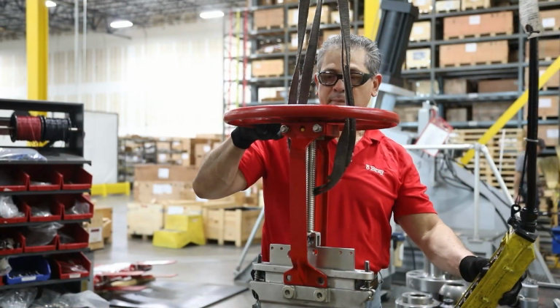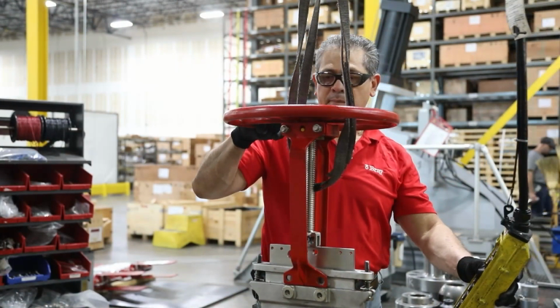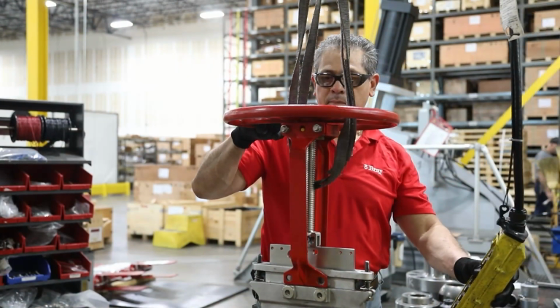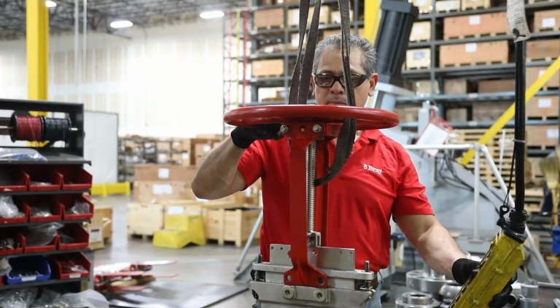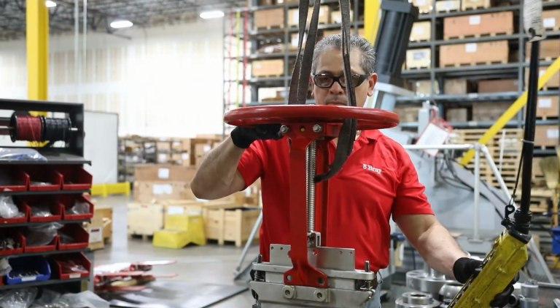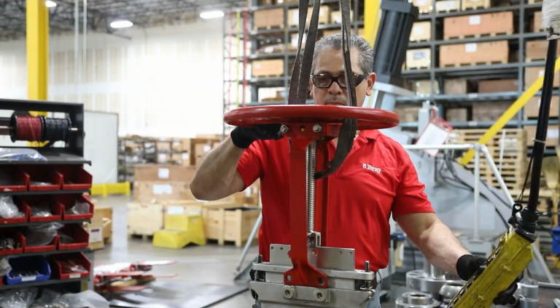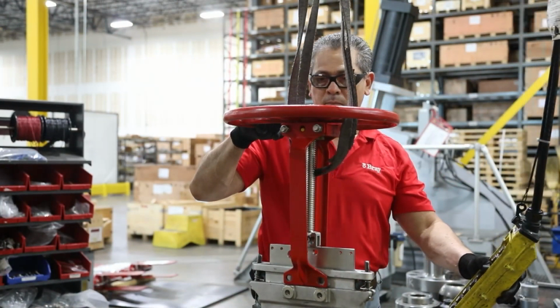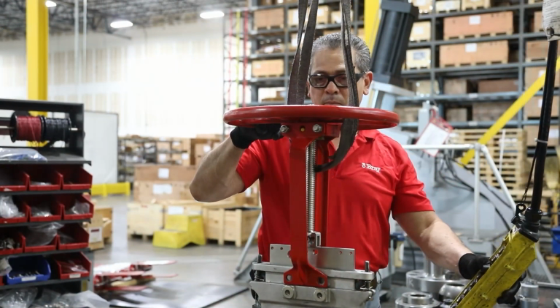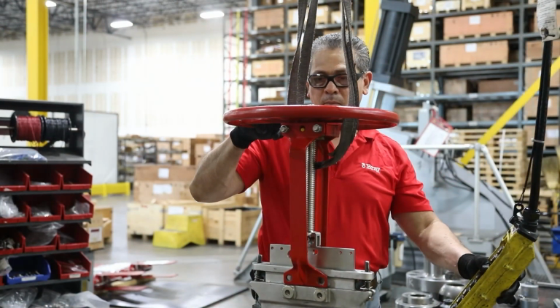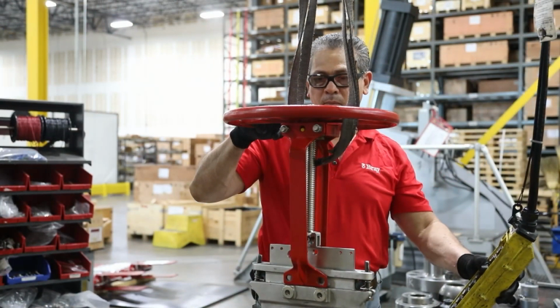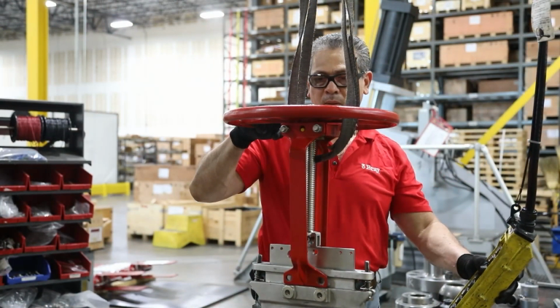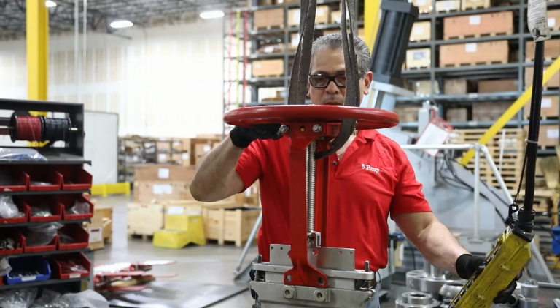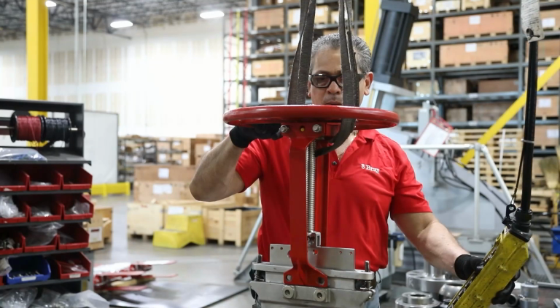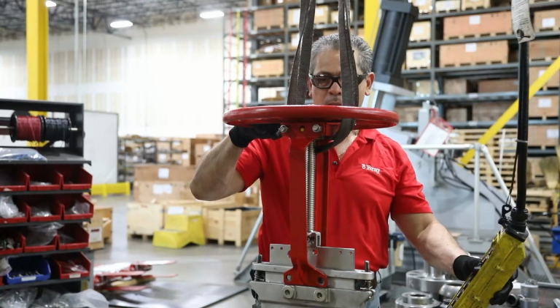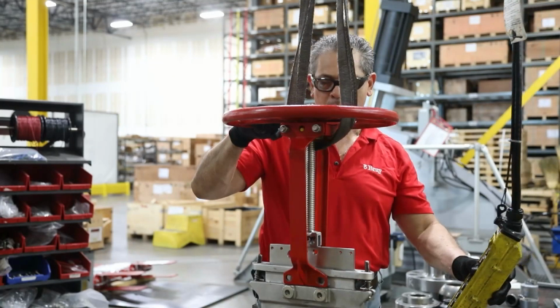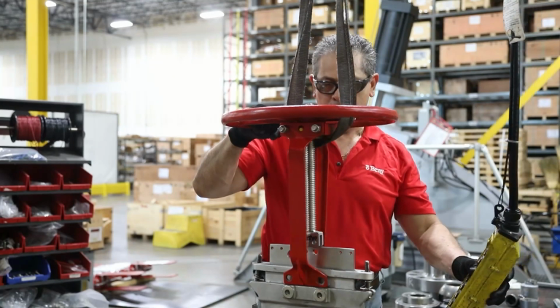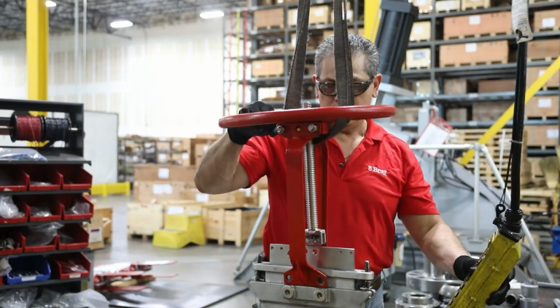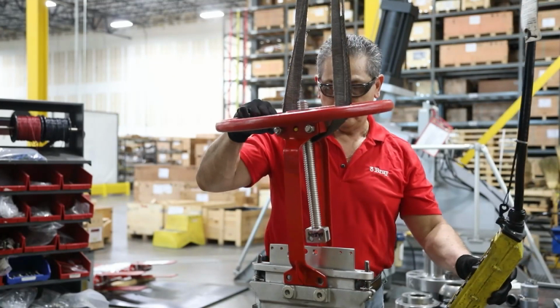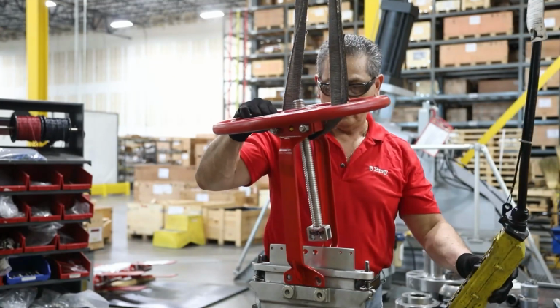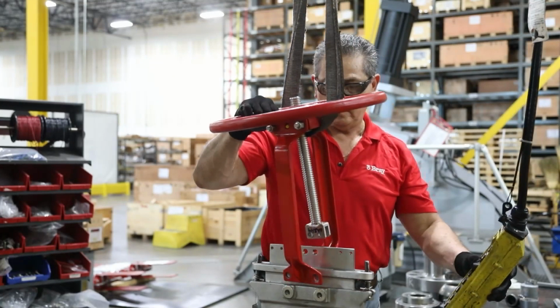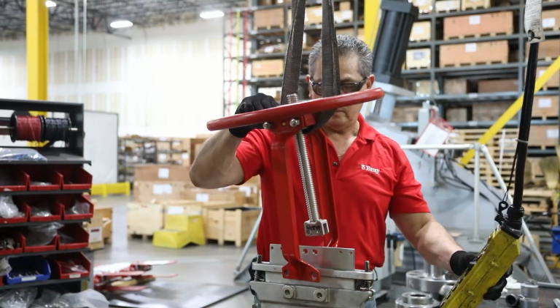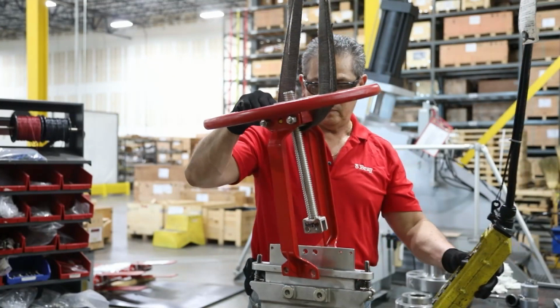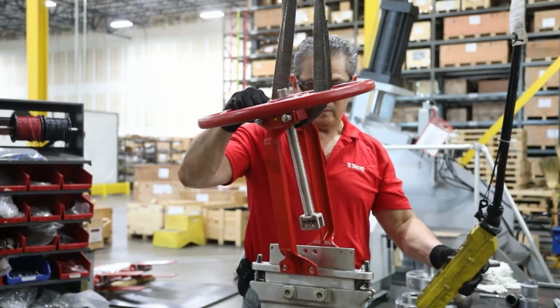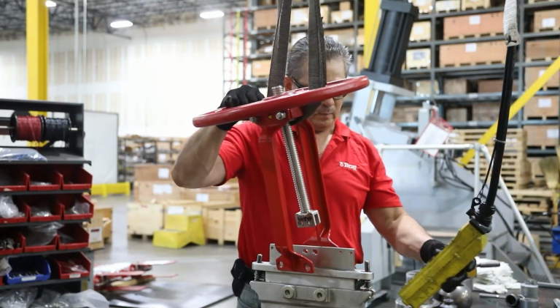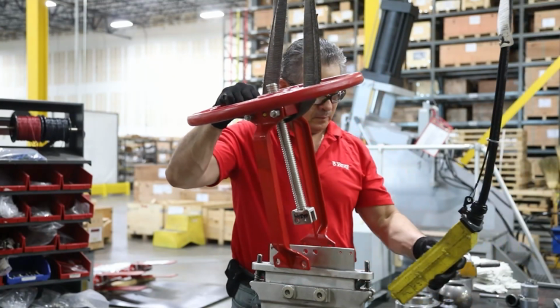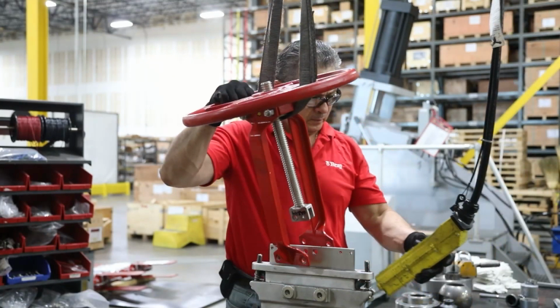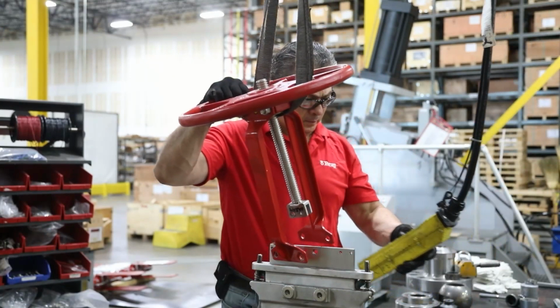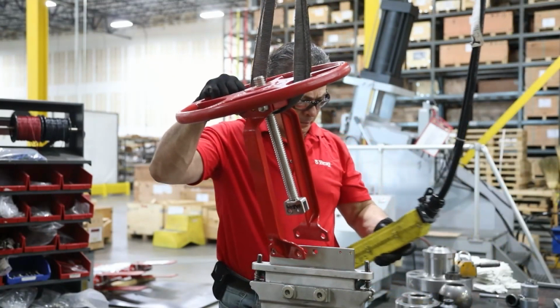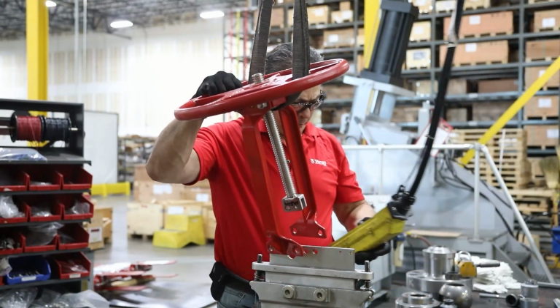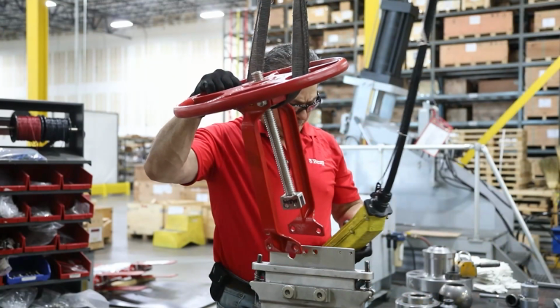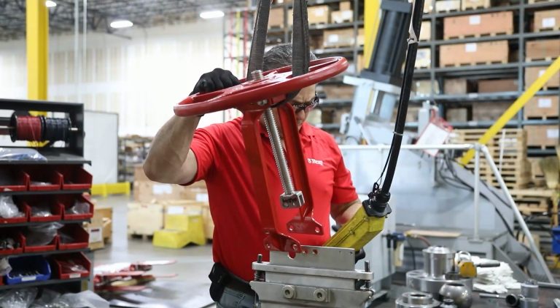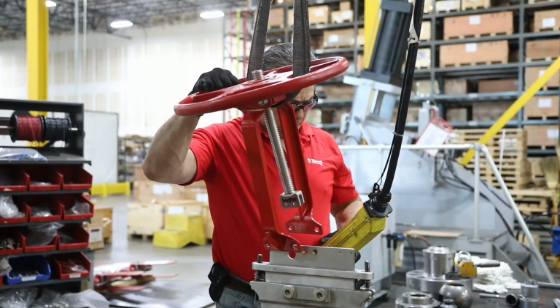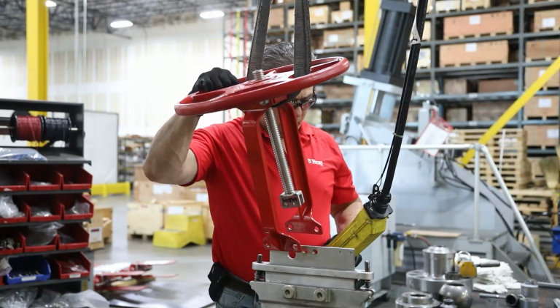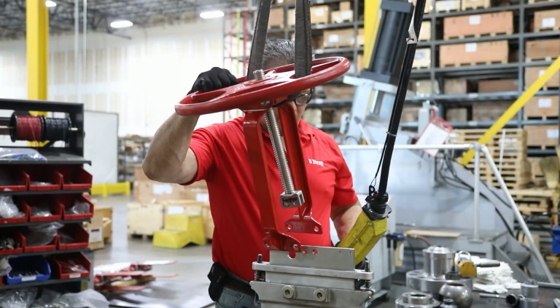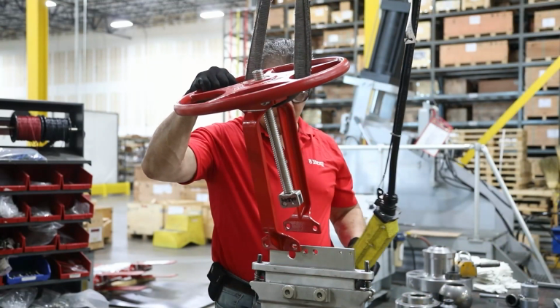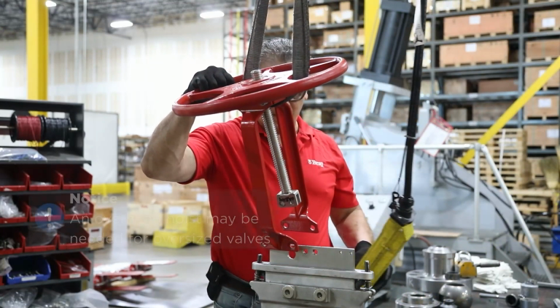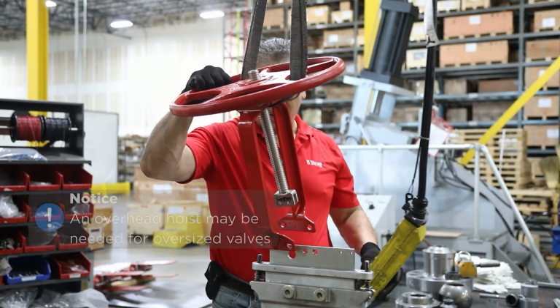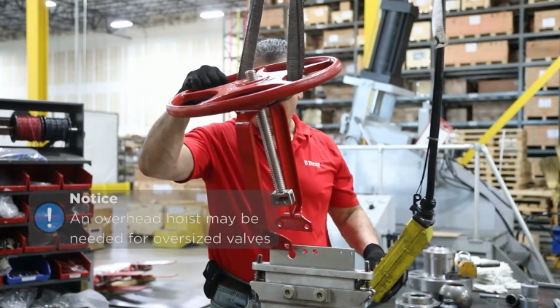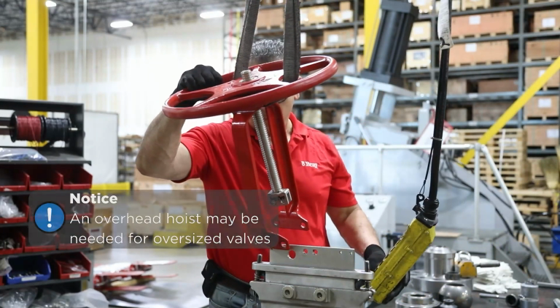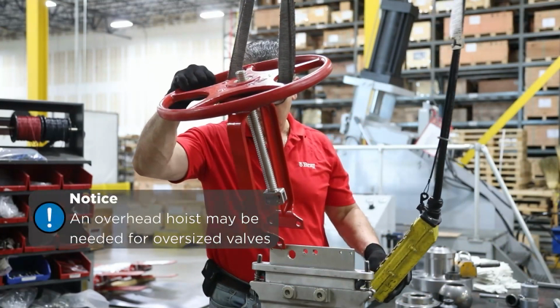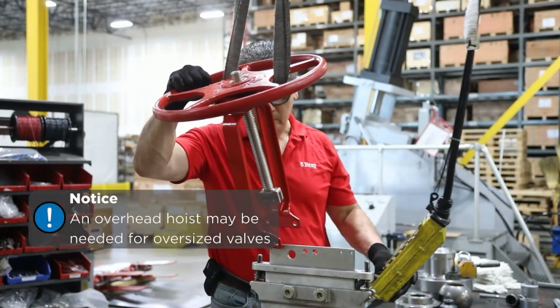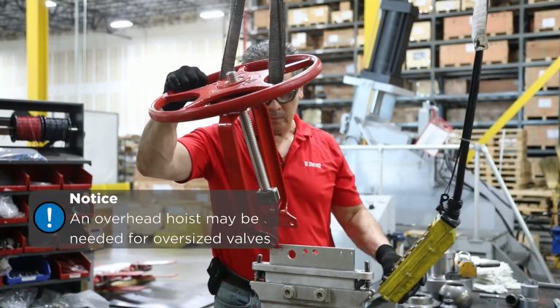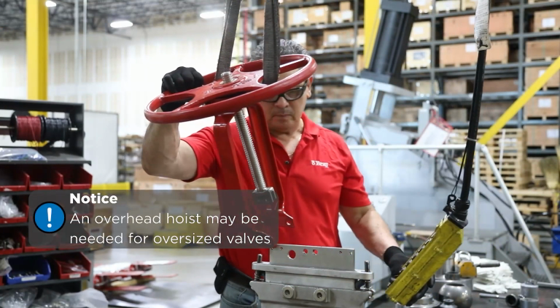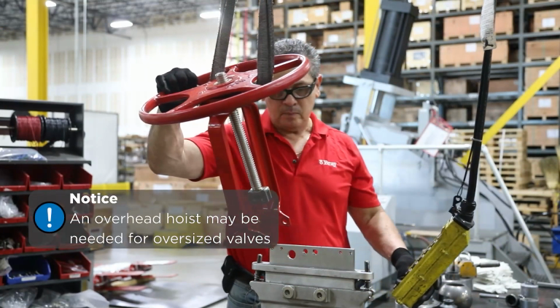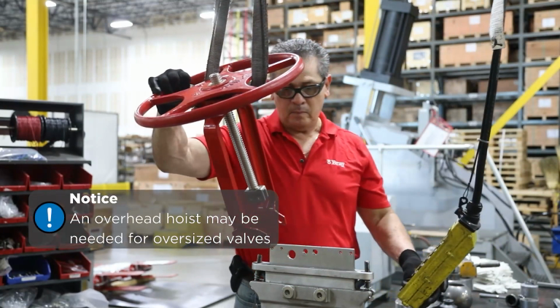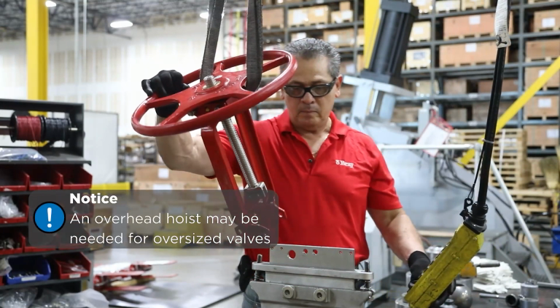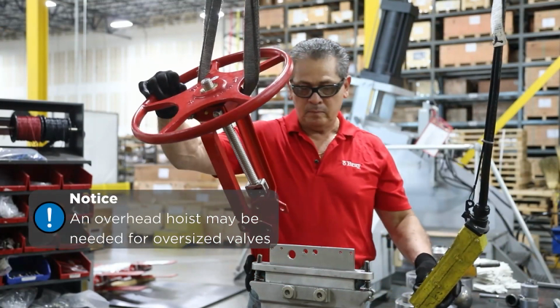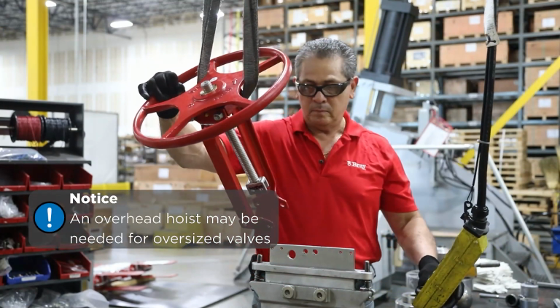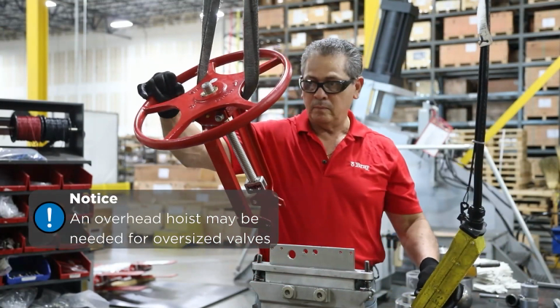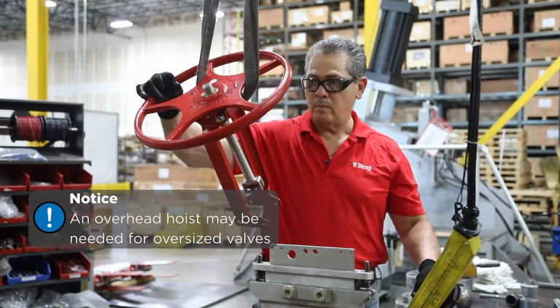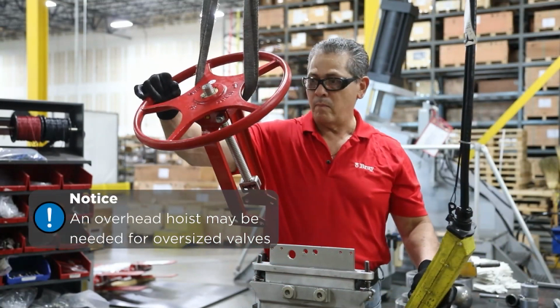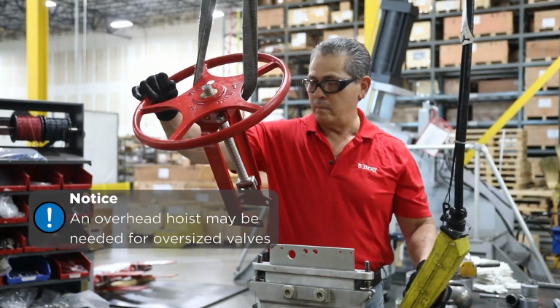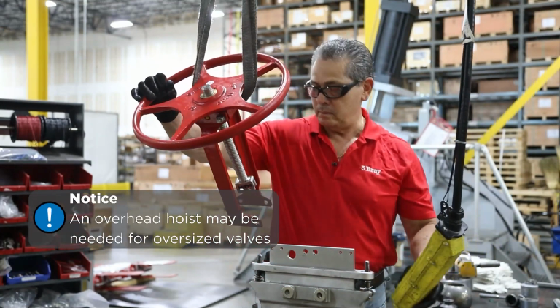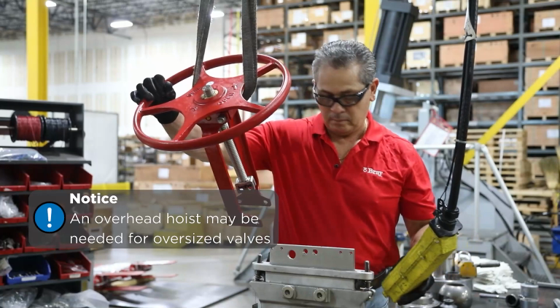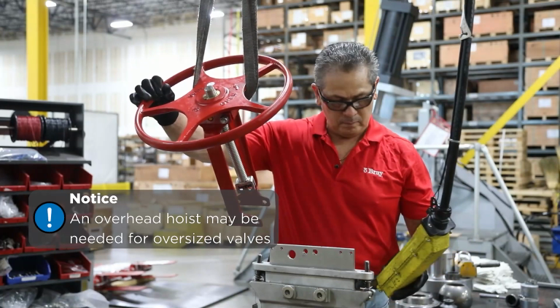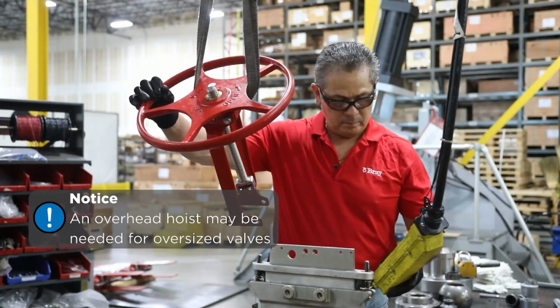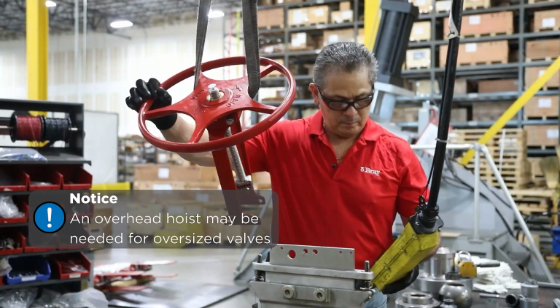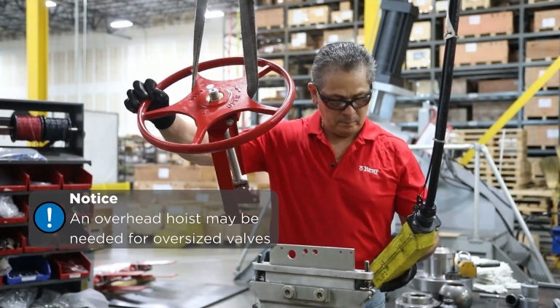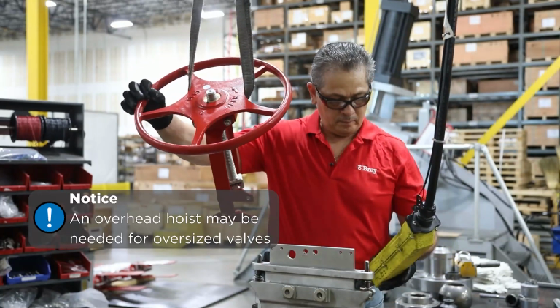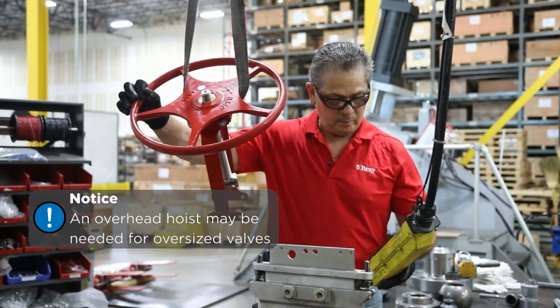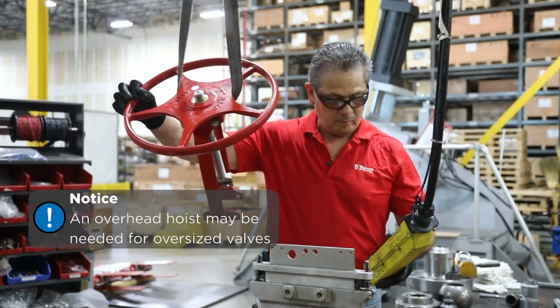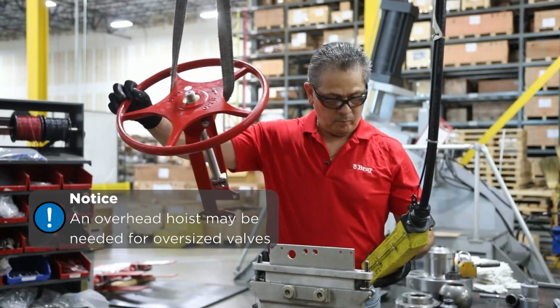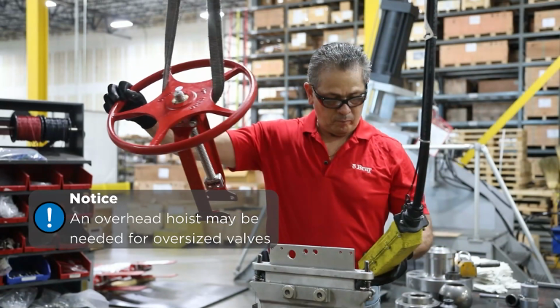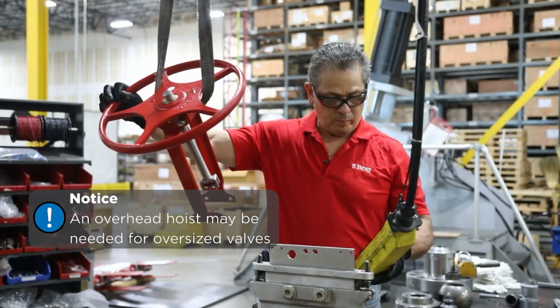Remove the actuator and superstructure from the valve. An overhead hoist may be needed for larger size valves.